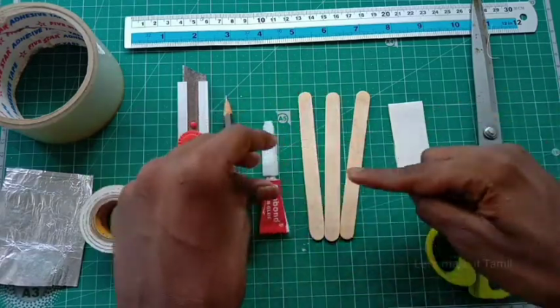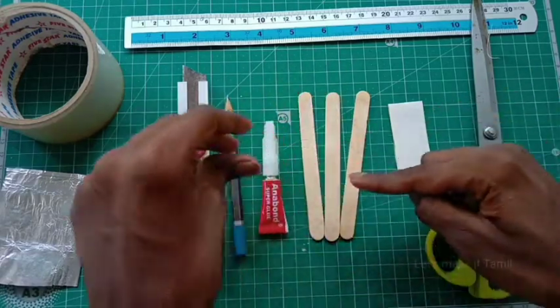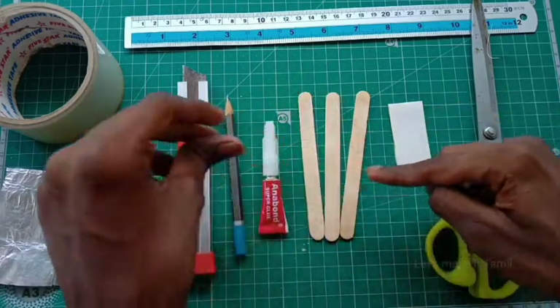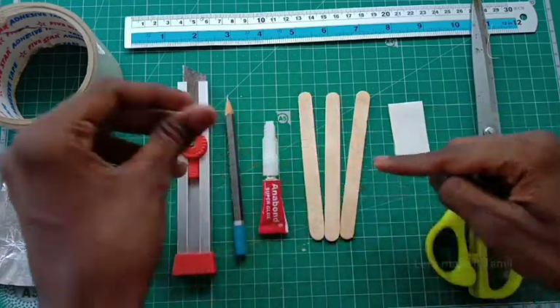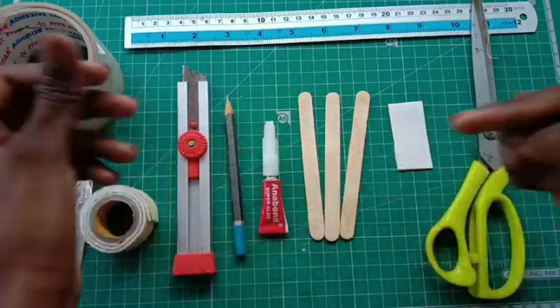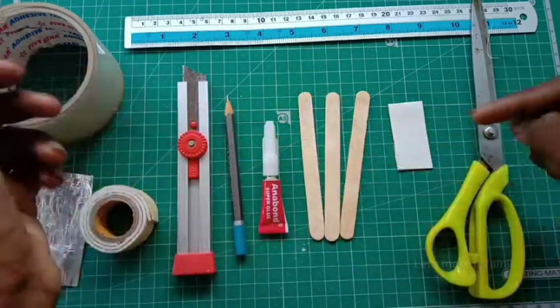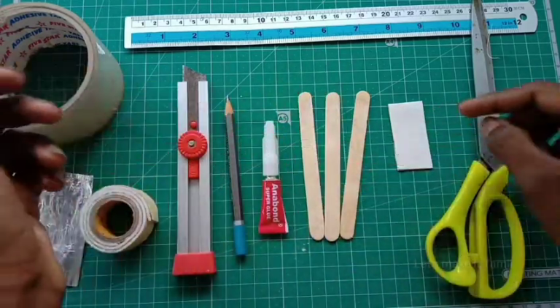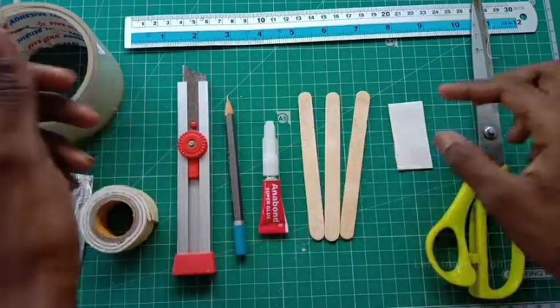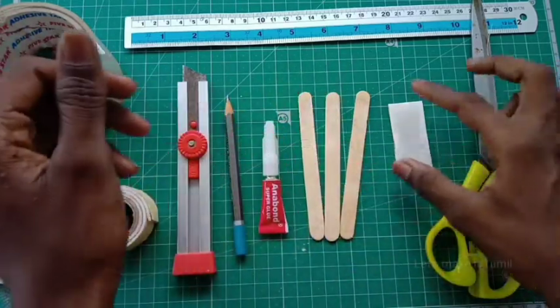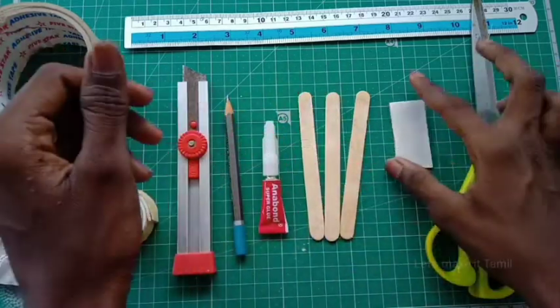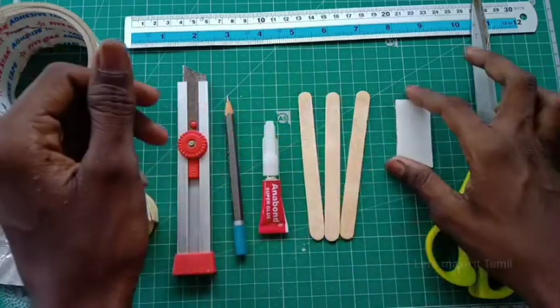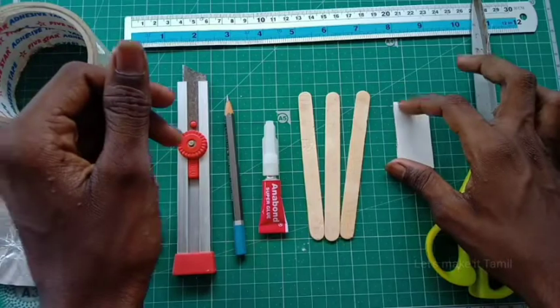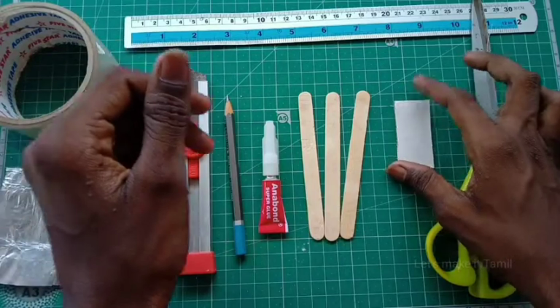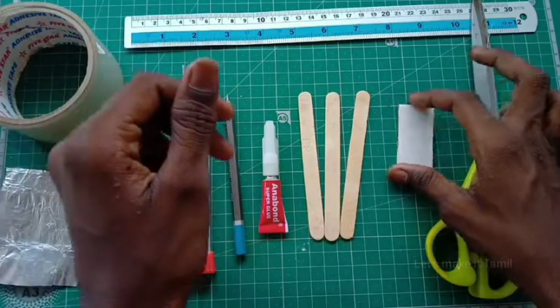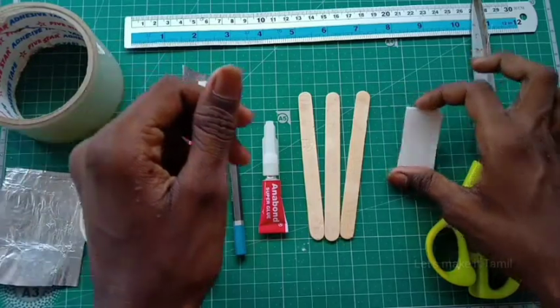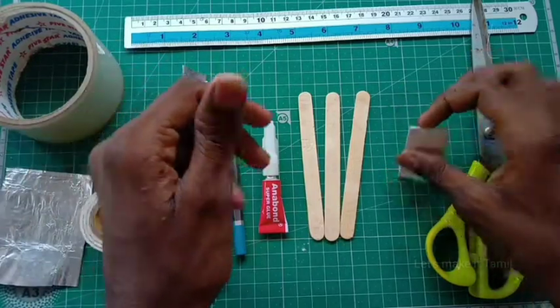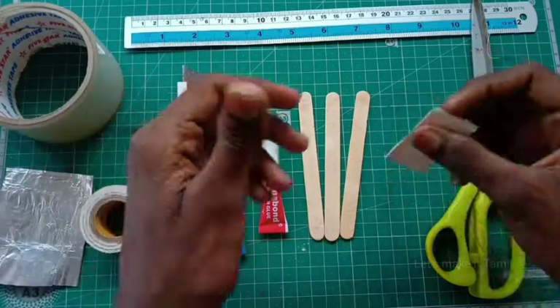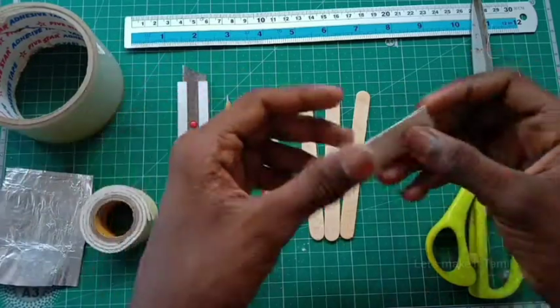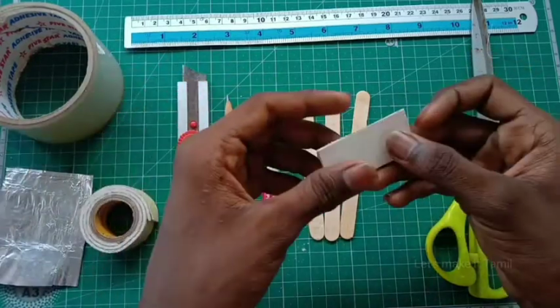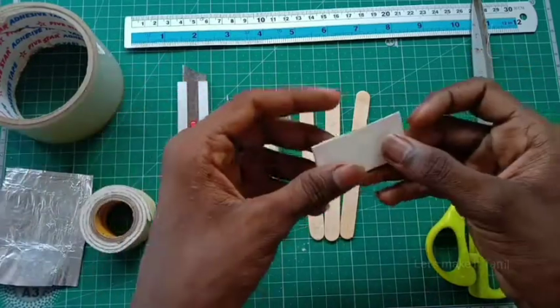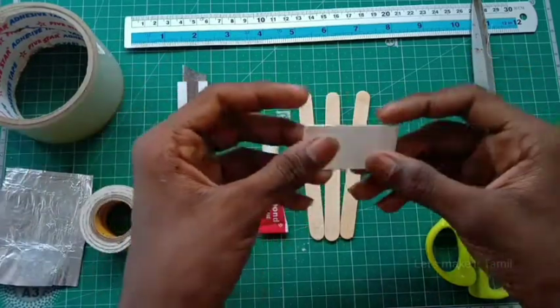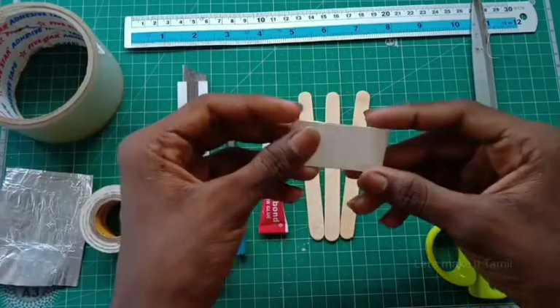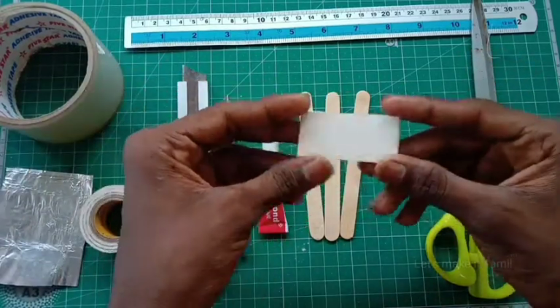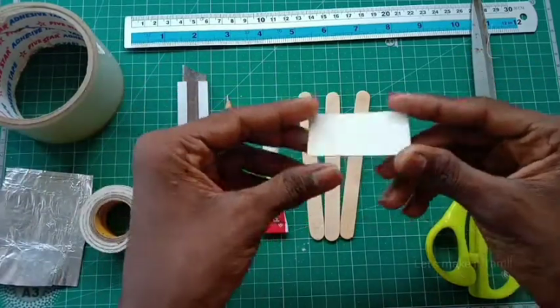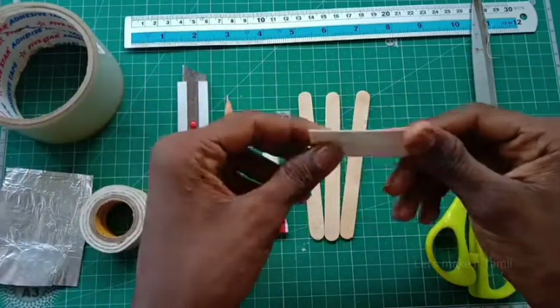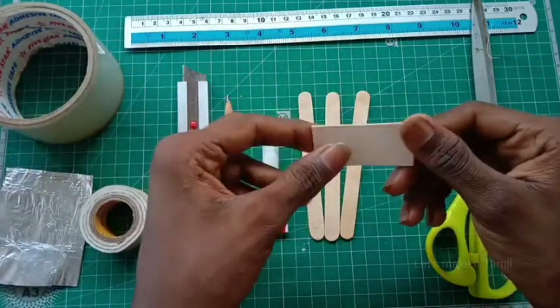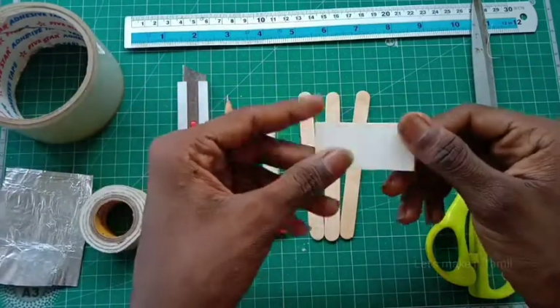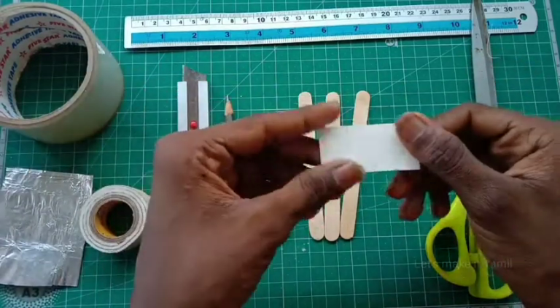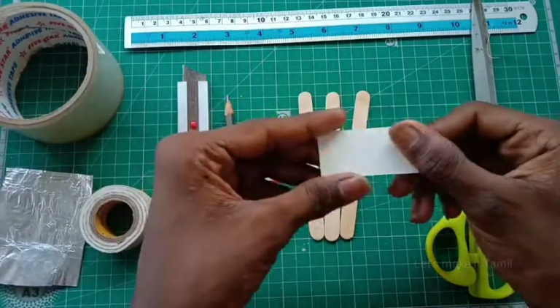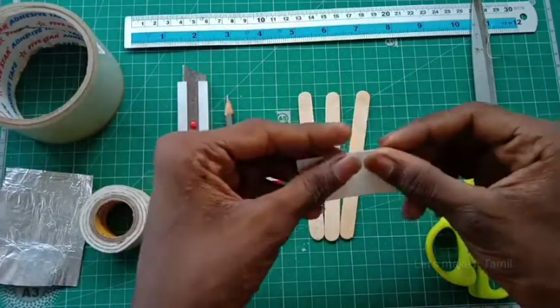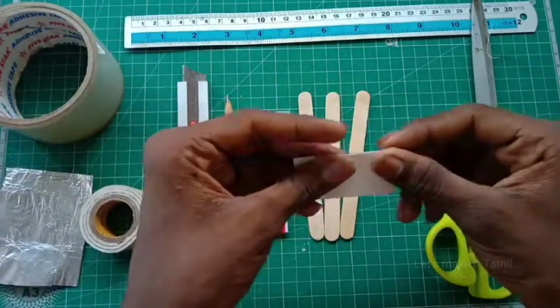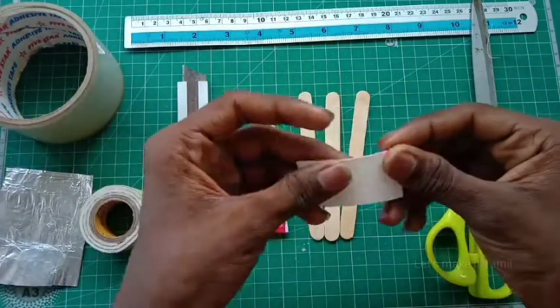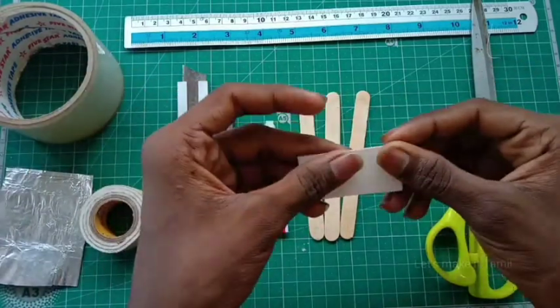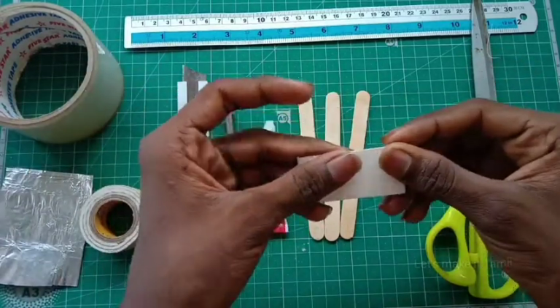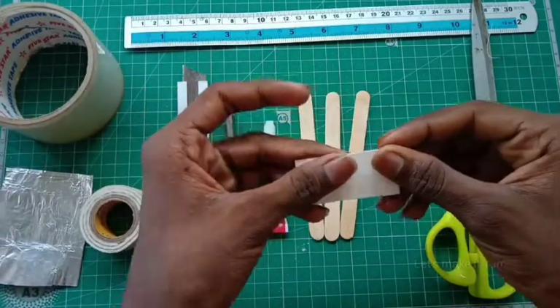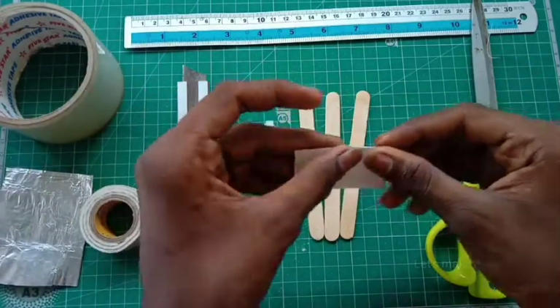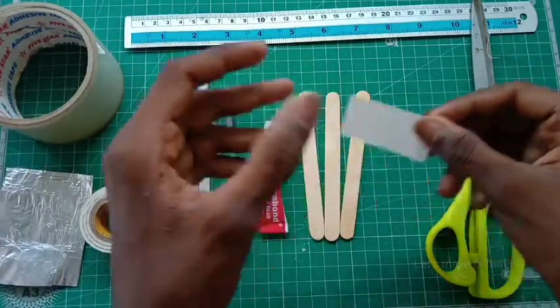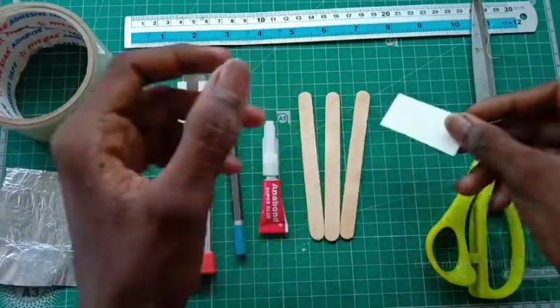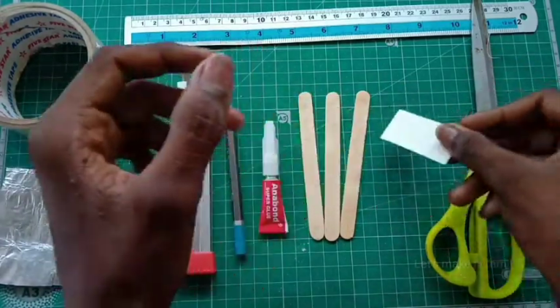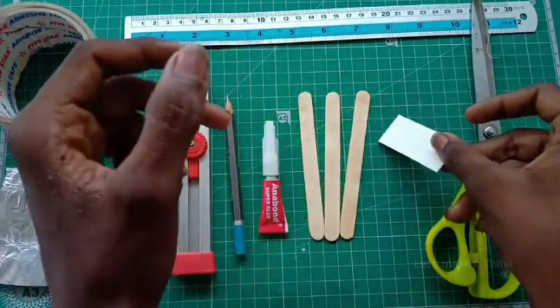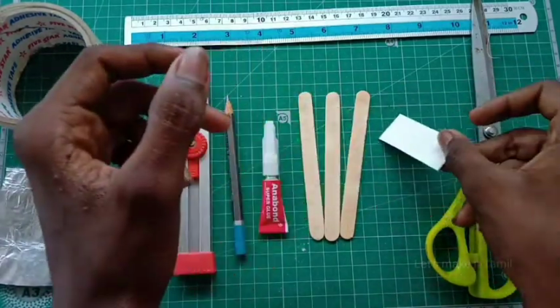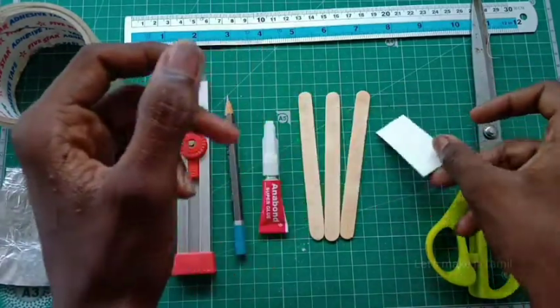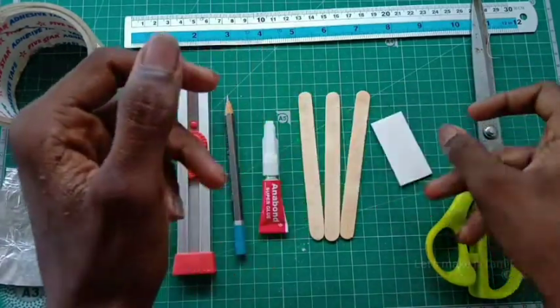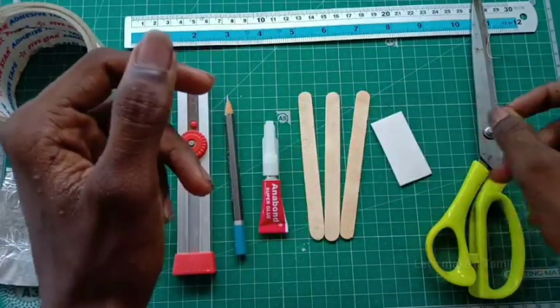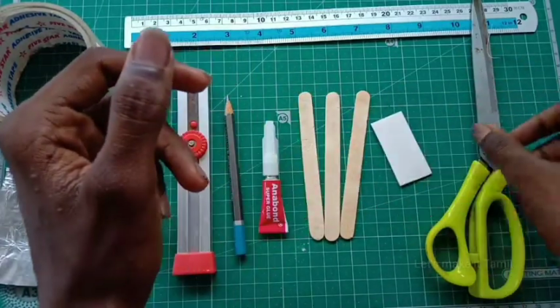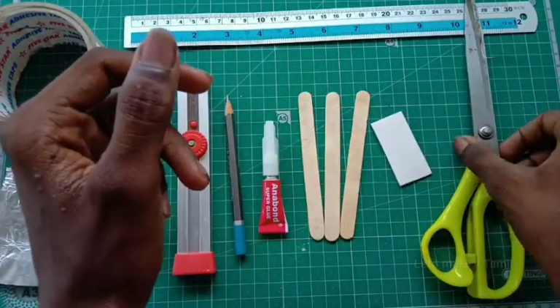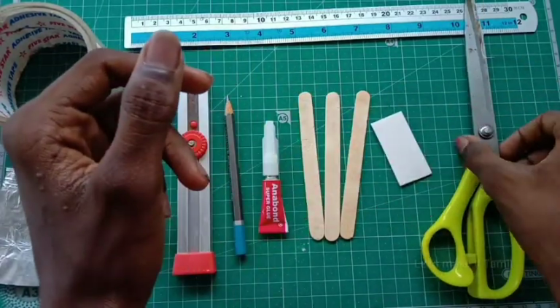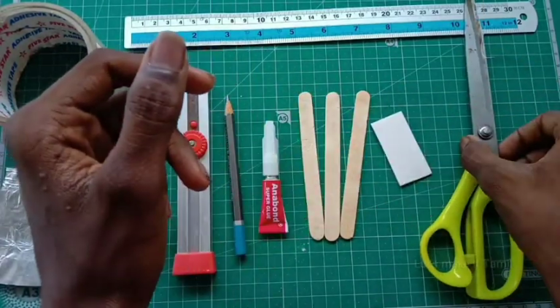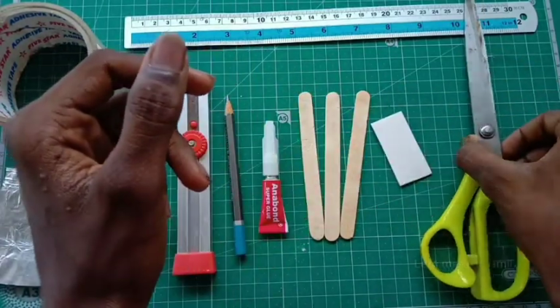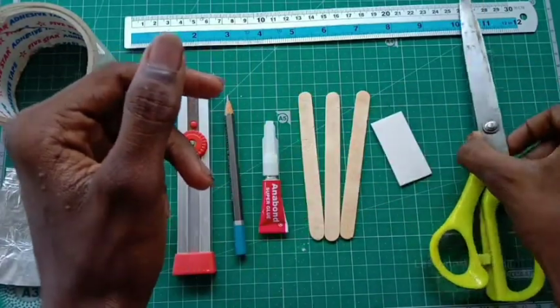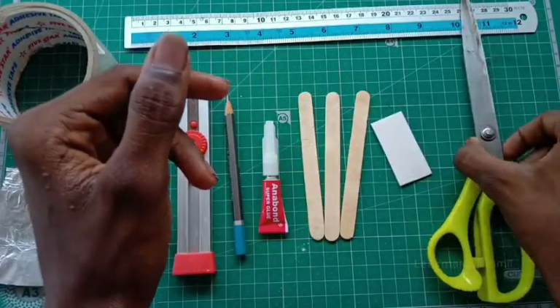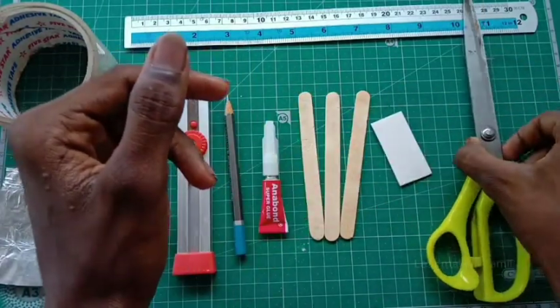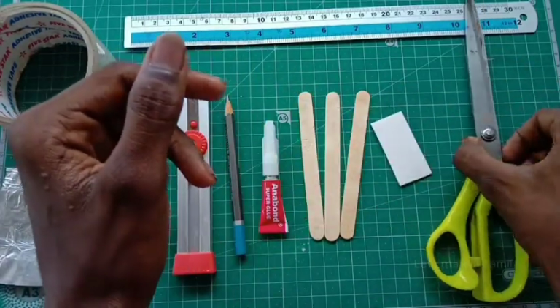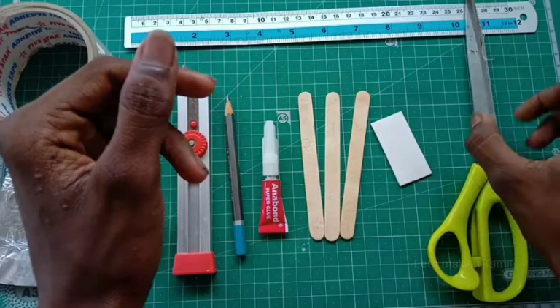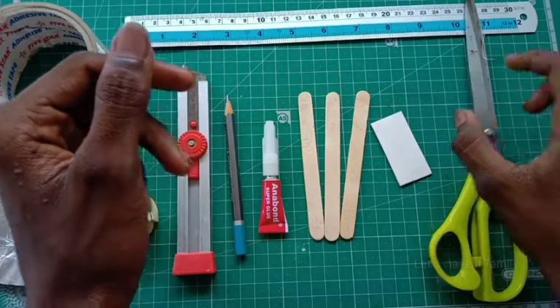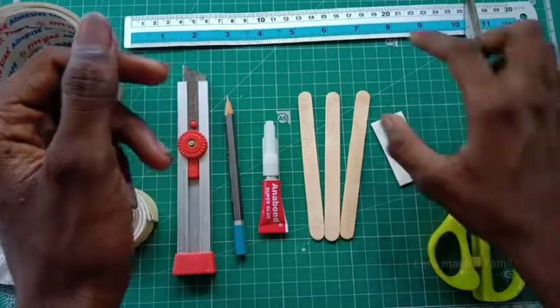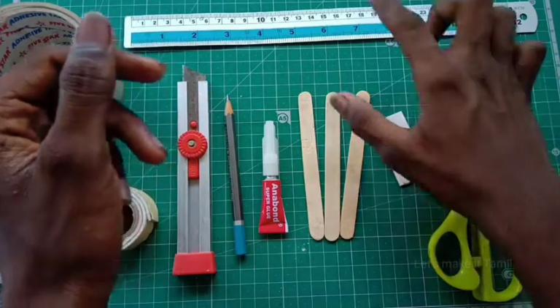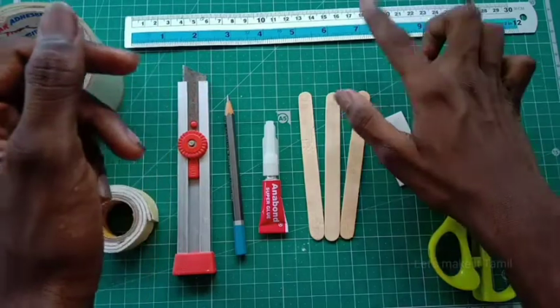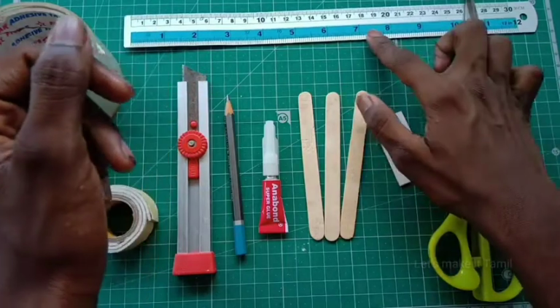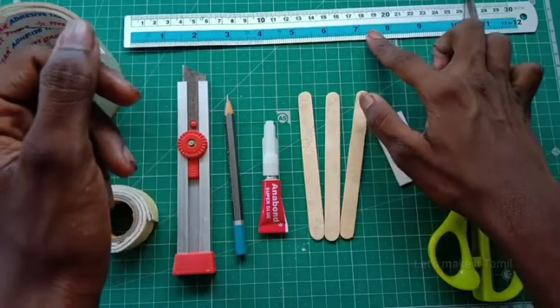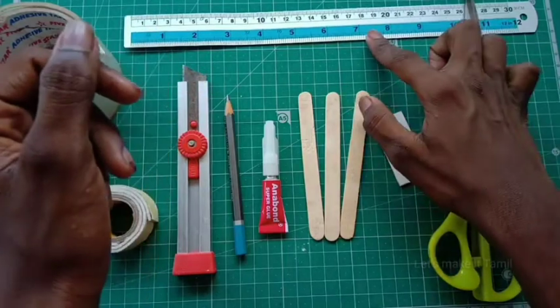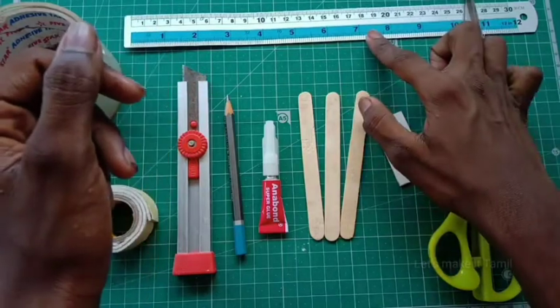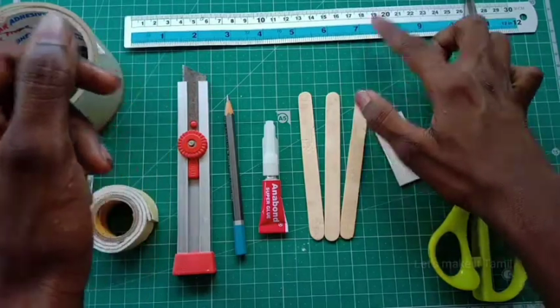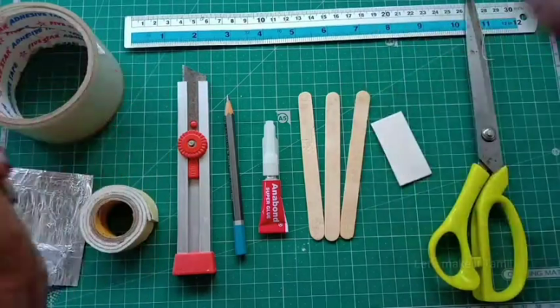This is an ice stick, a card, a scissor, and a scissor scale.